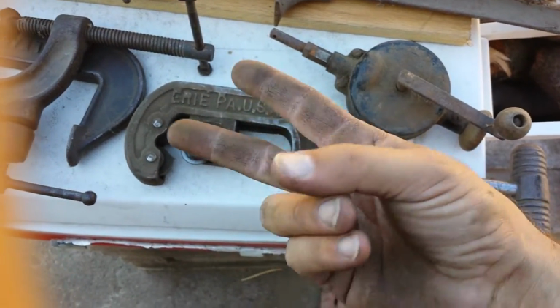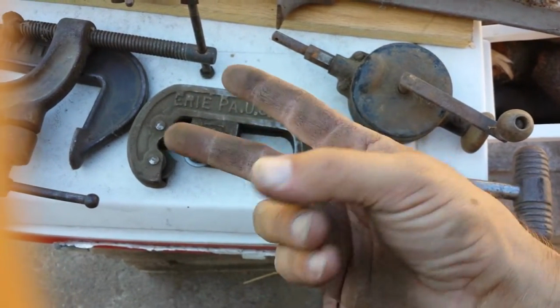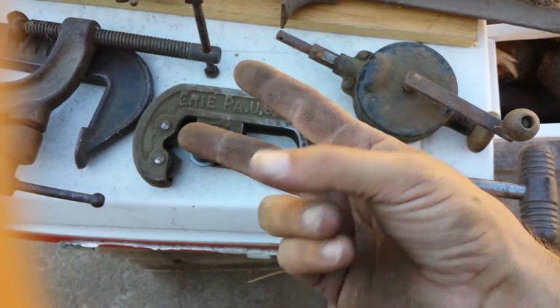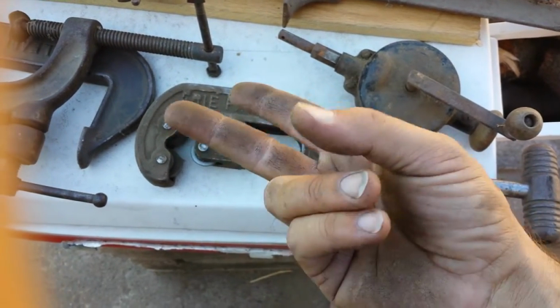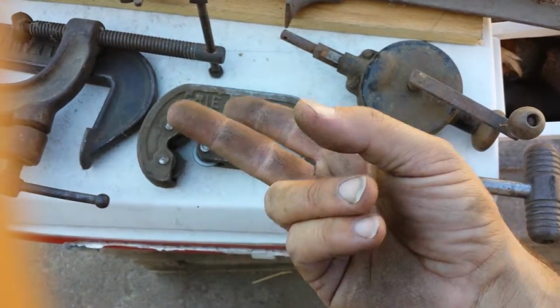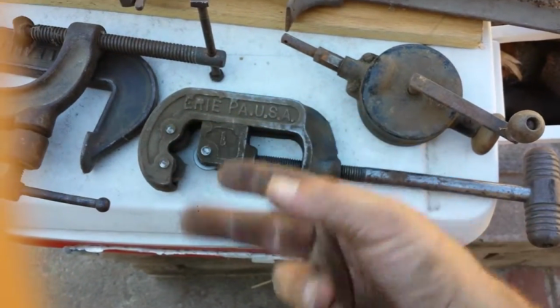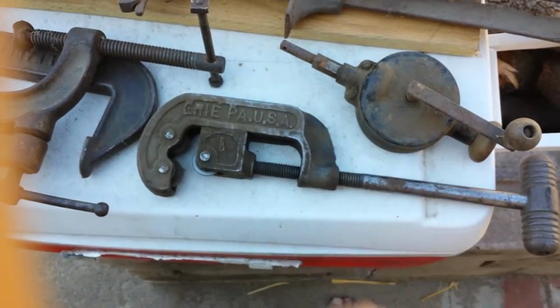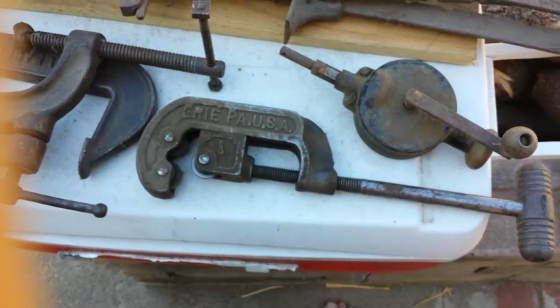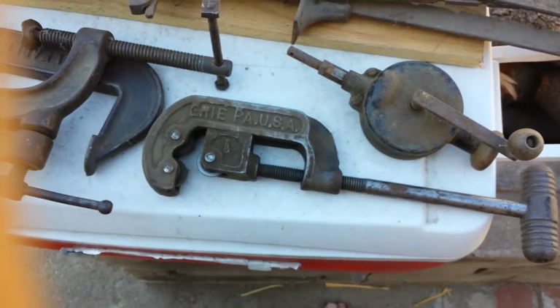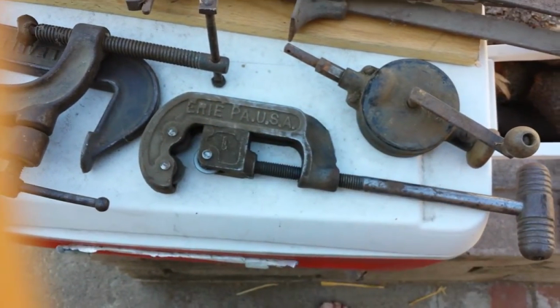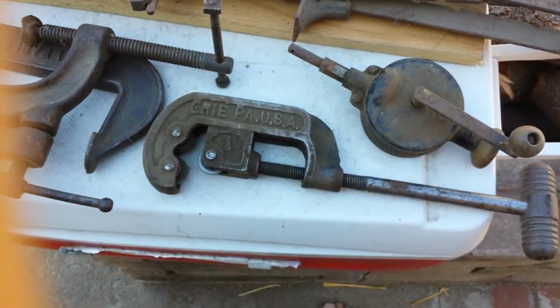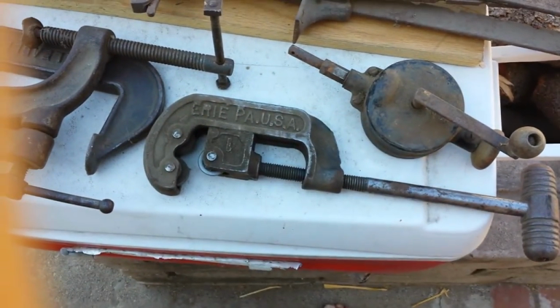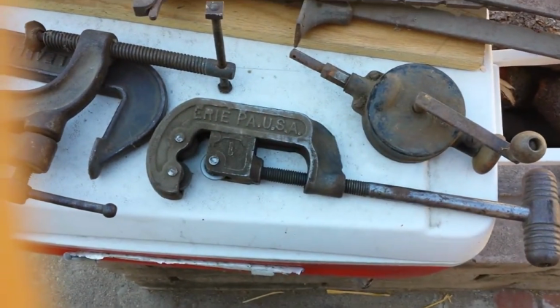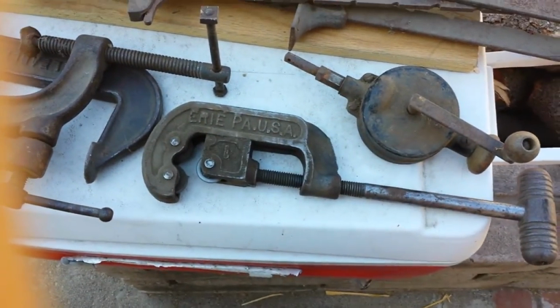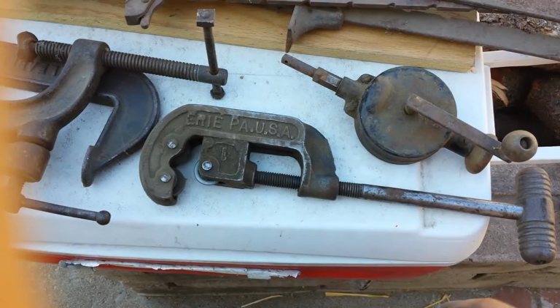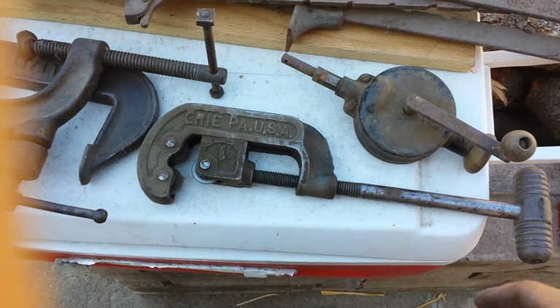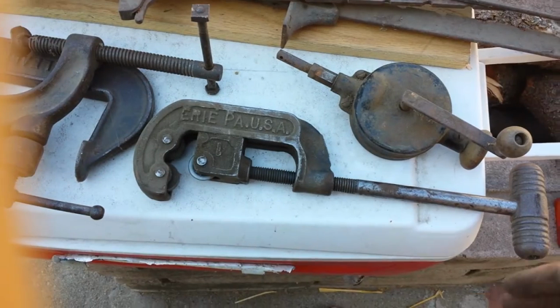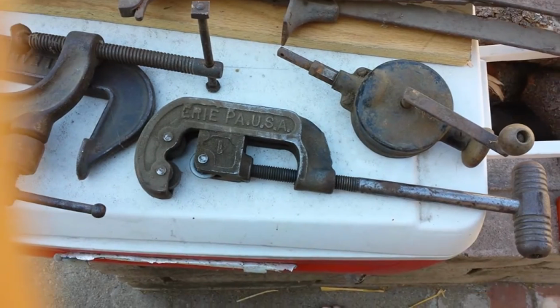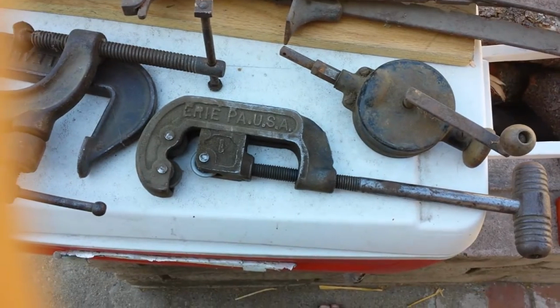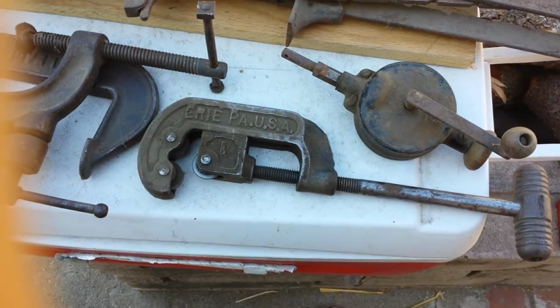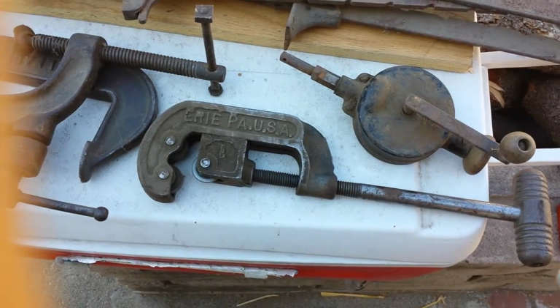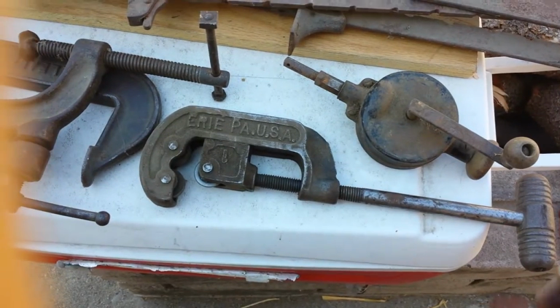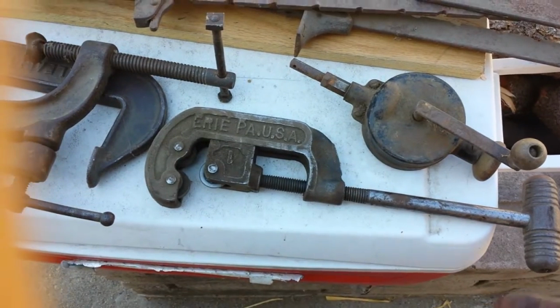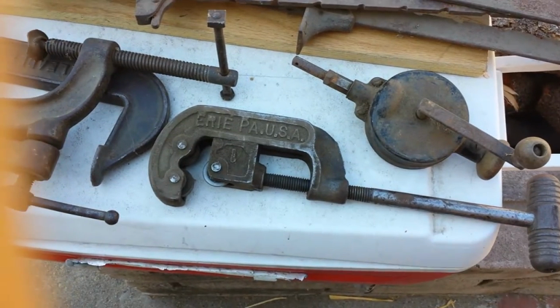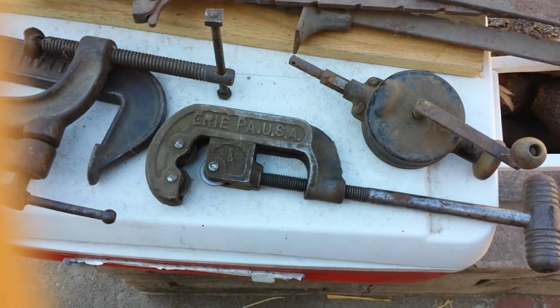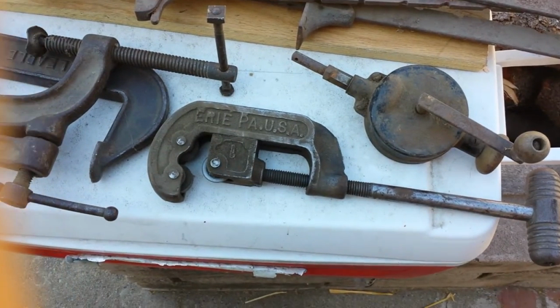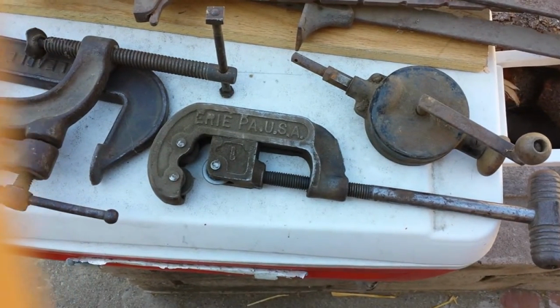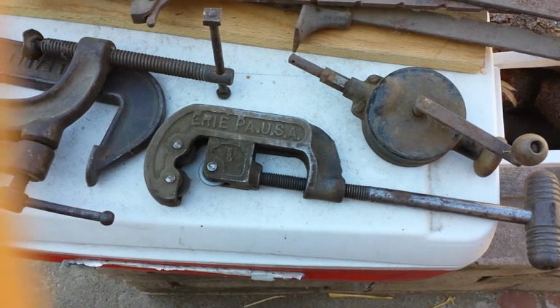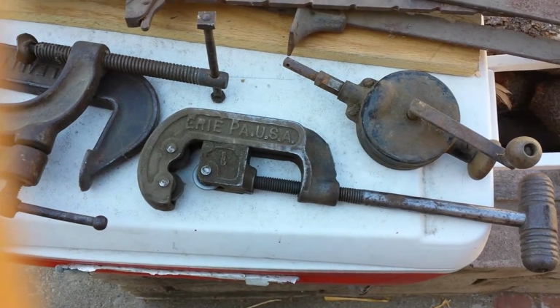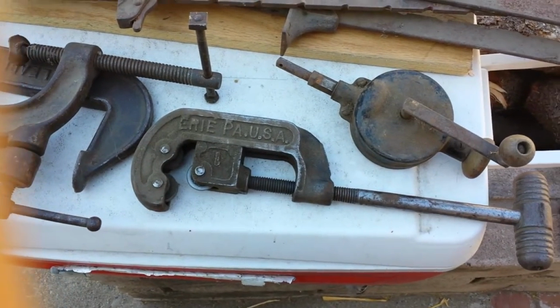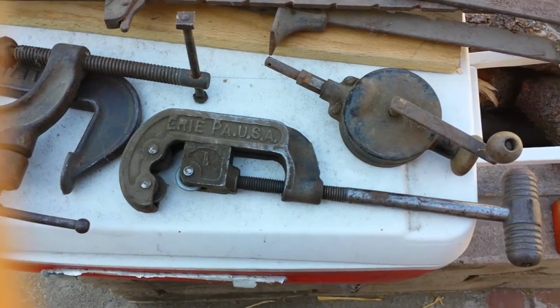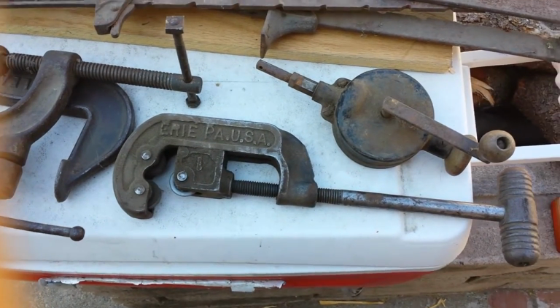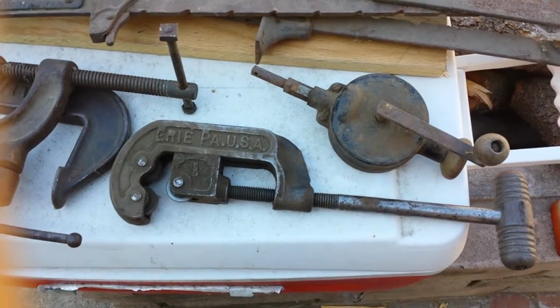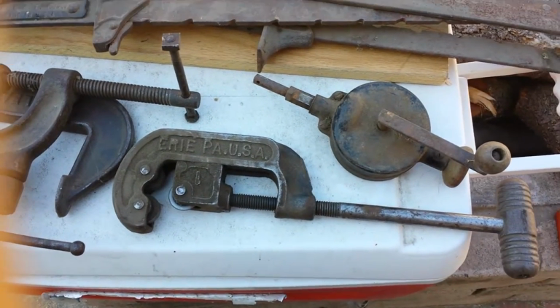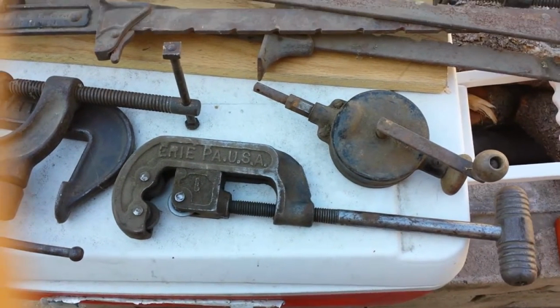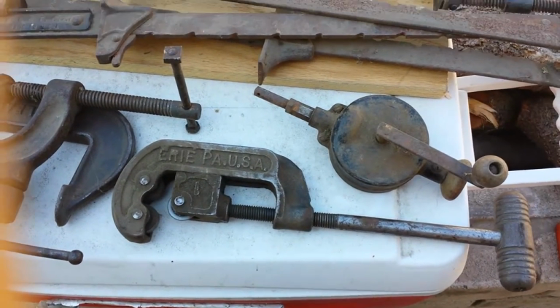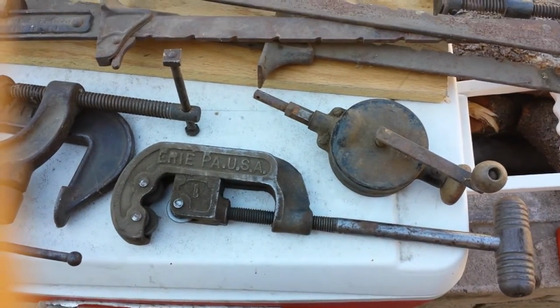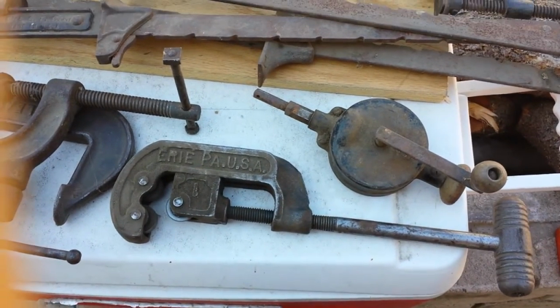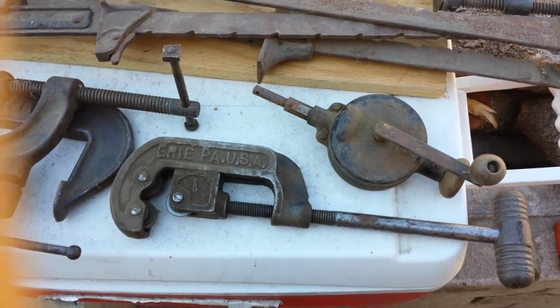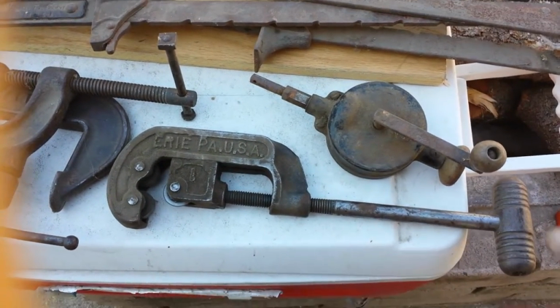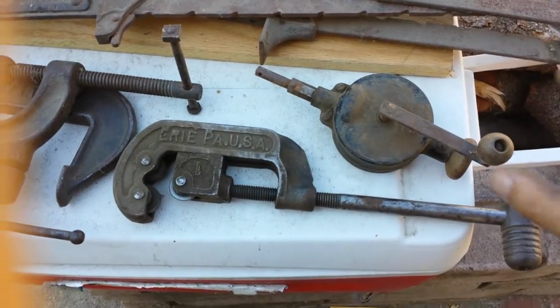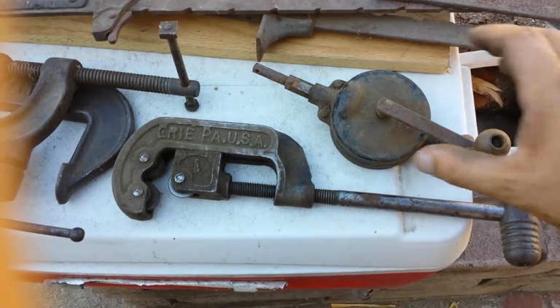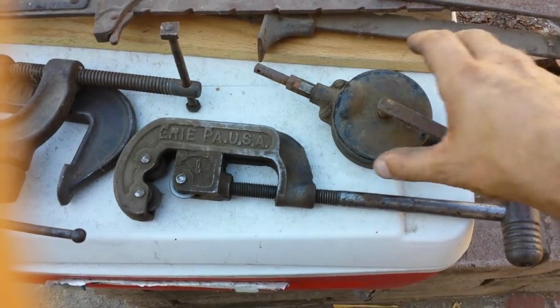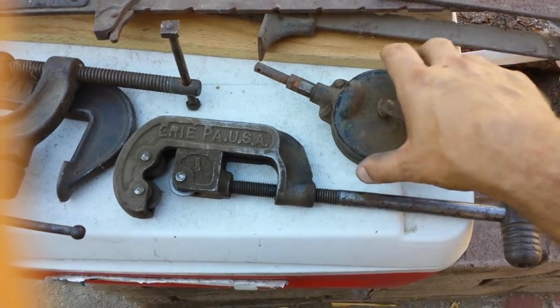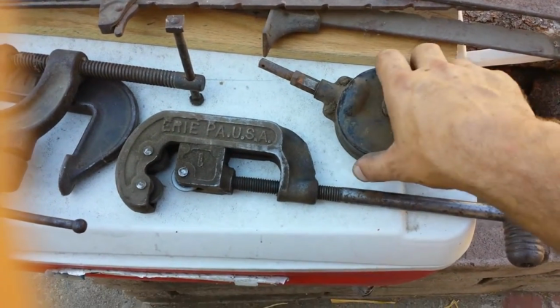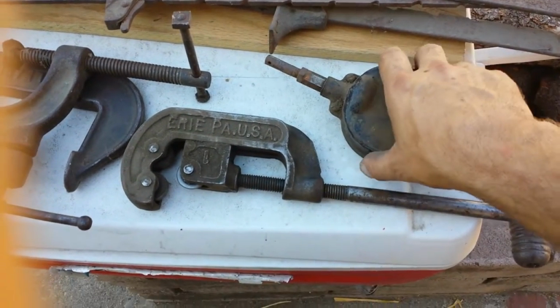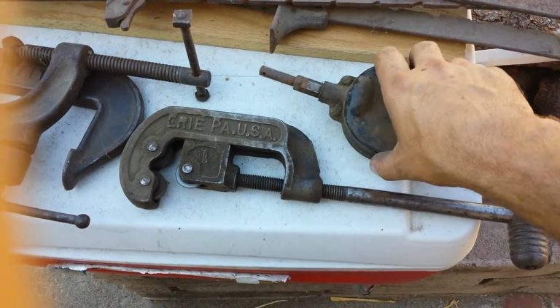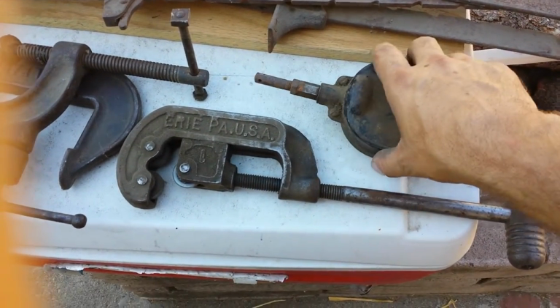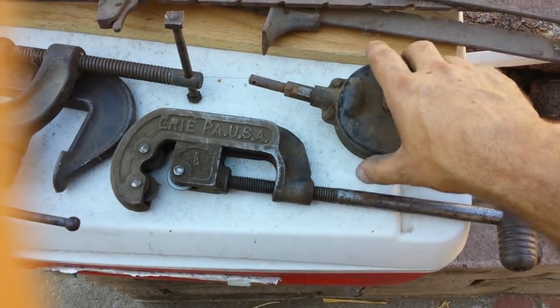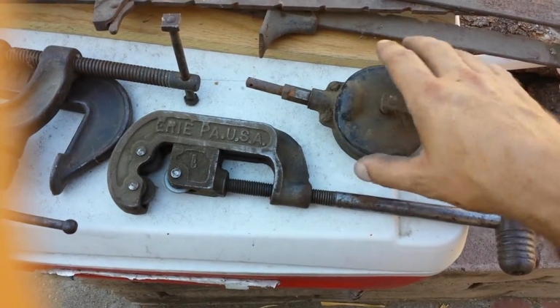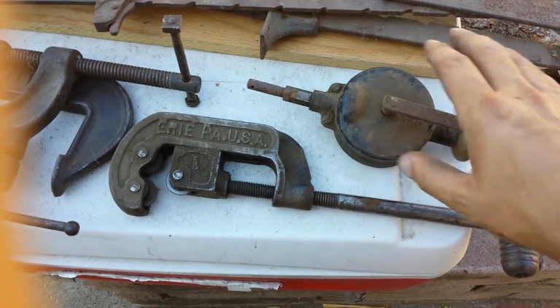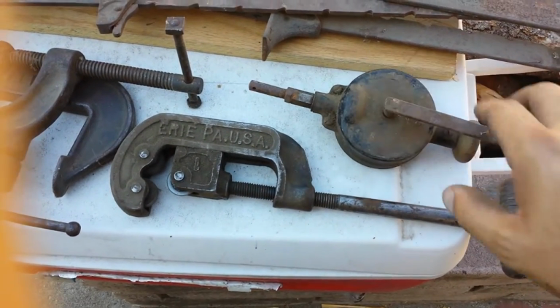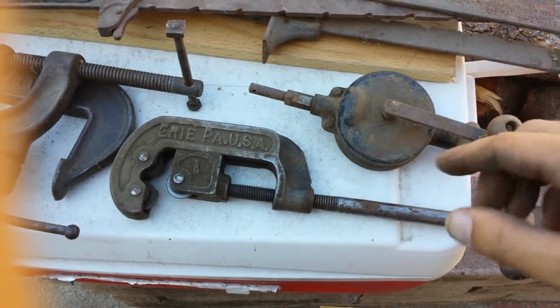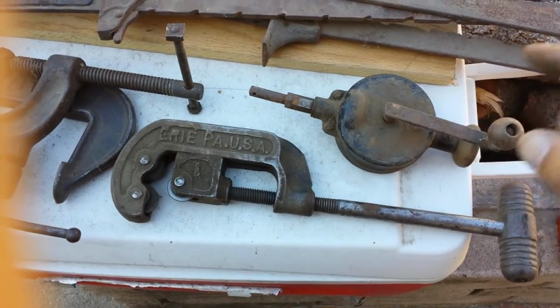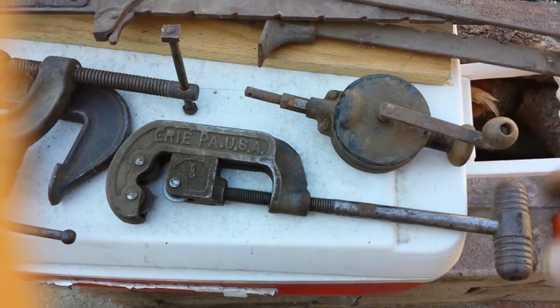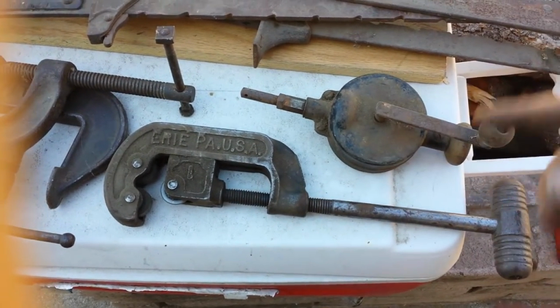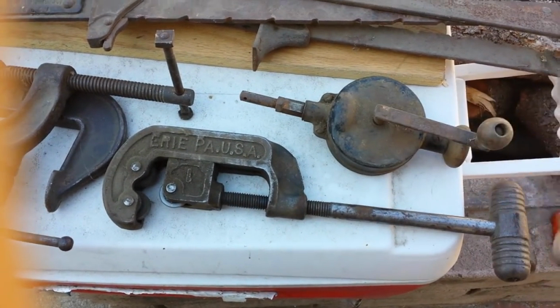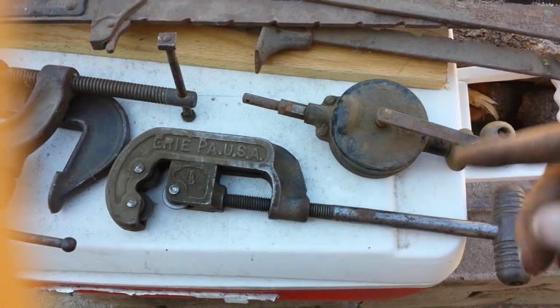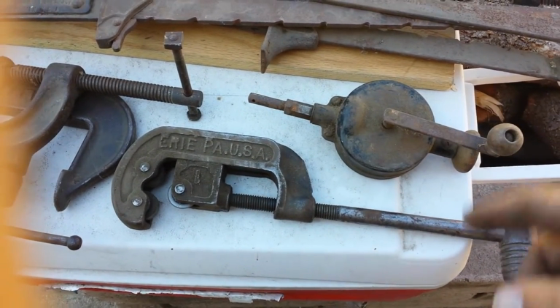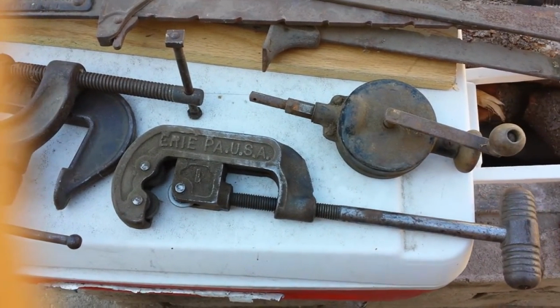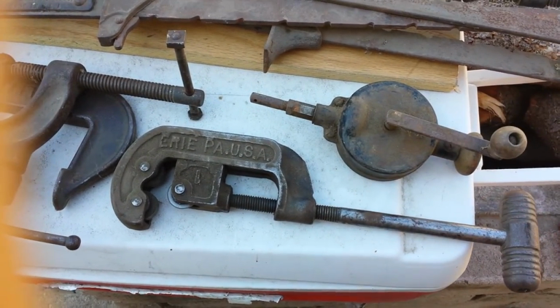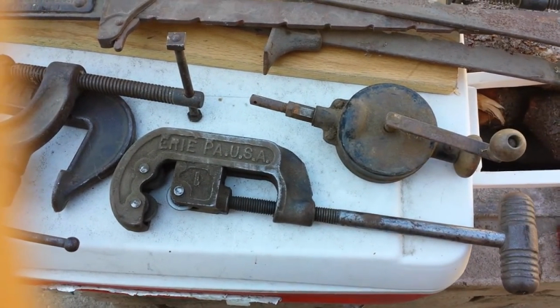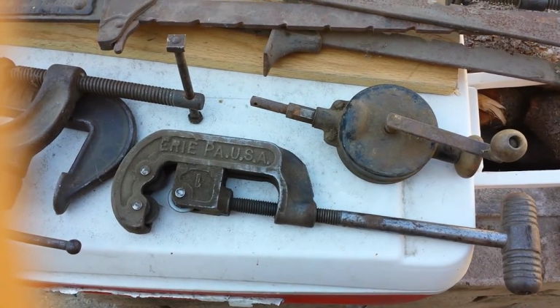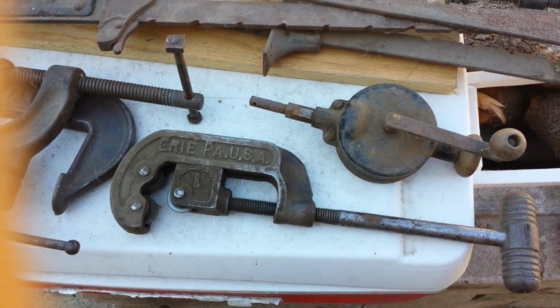There's supposed to be a little flat blade, sort of forked, that goes into that slot and moves like that. That's the proper way to lap a valve — you're not supposed to just spin it.